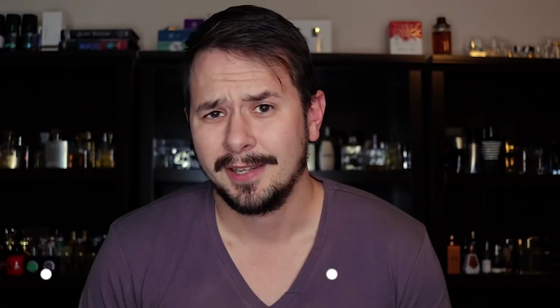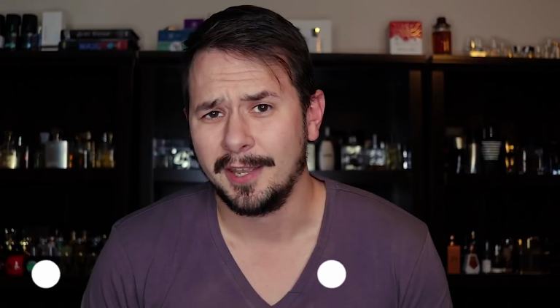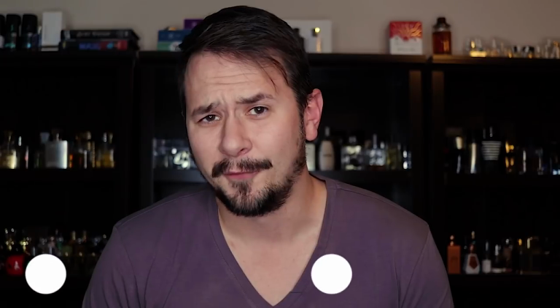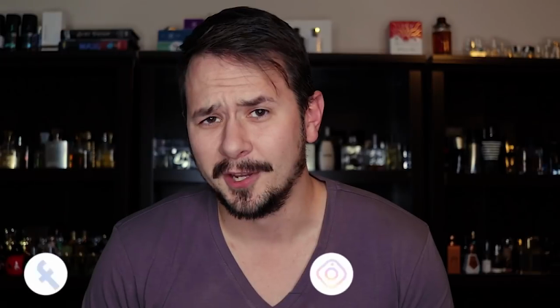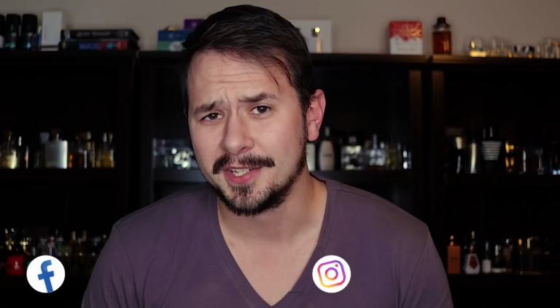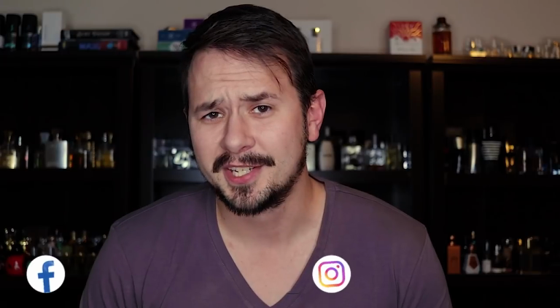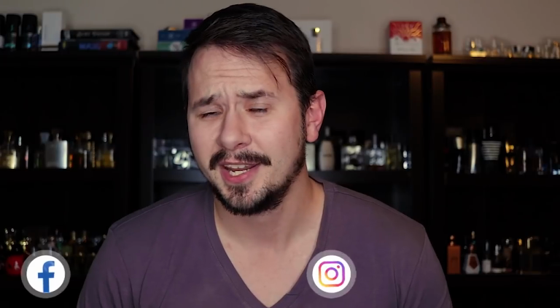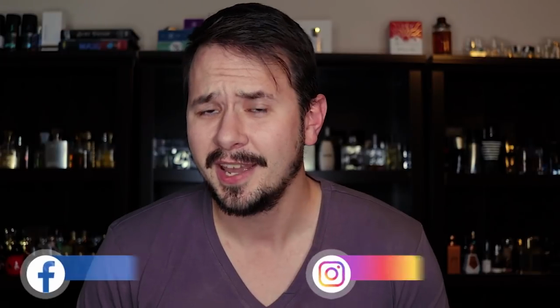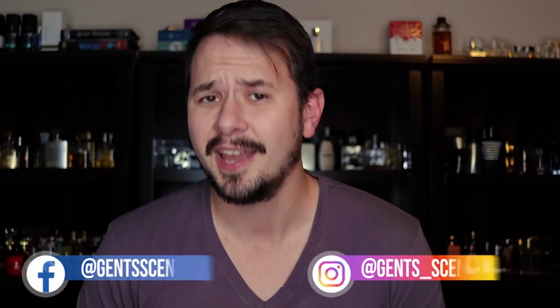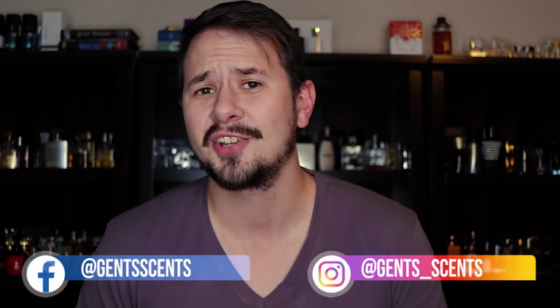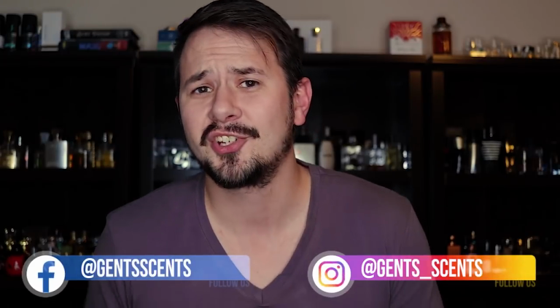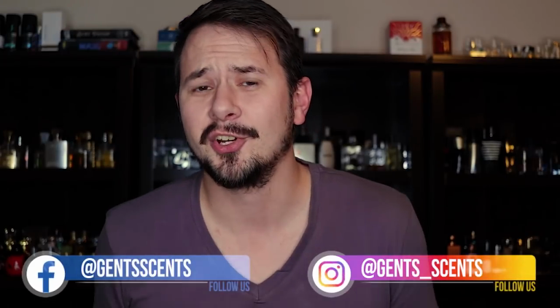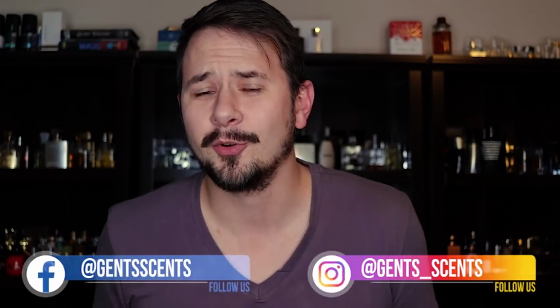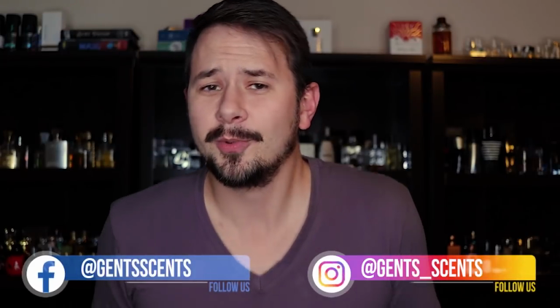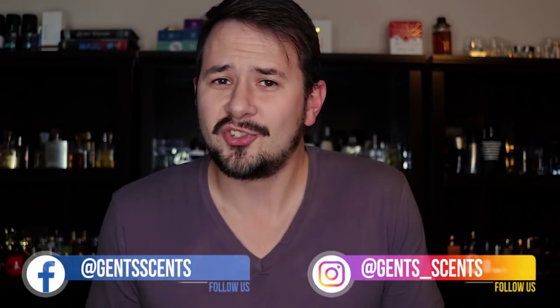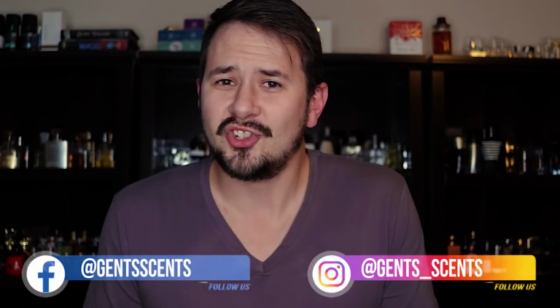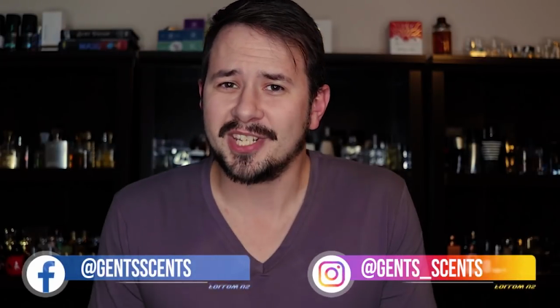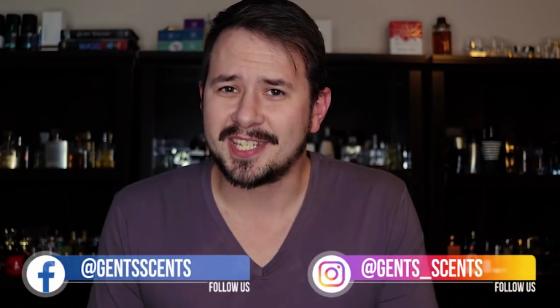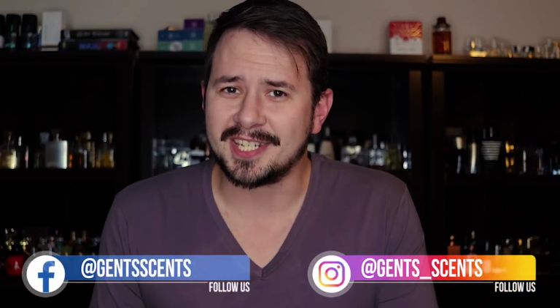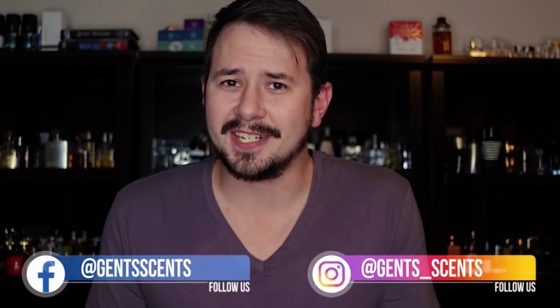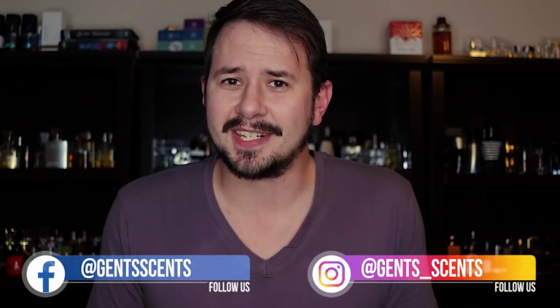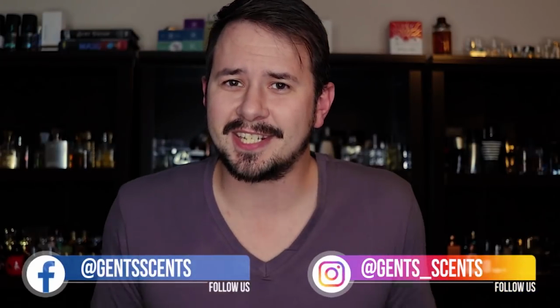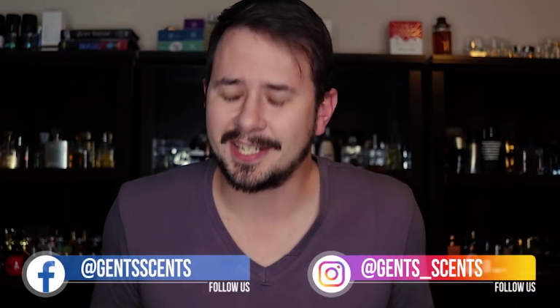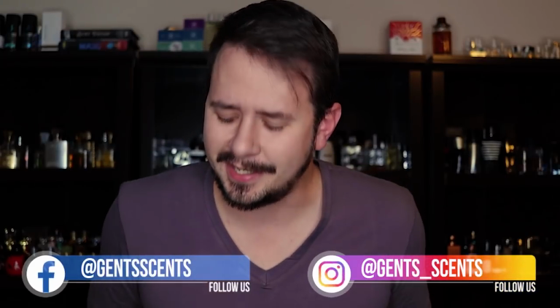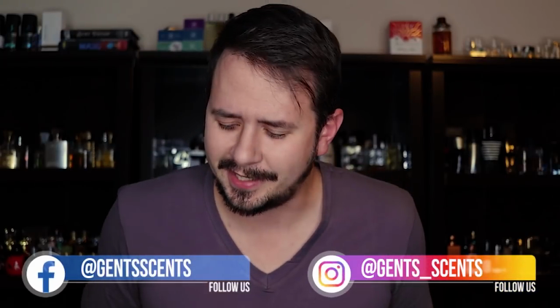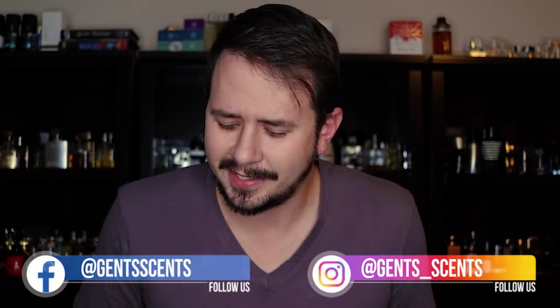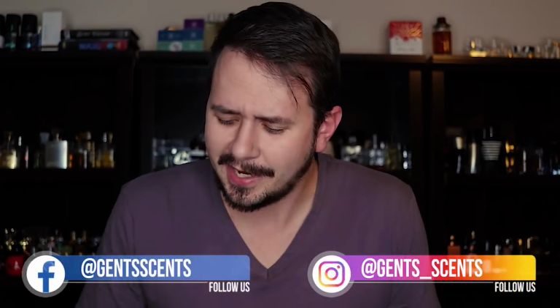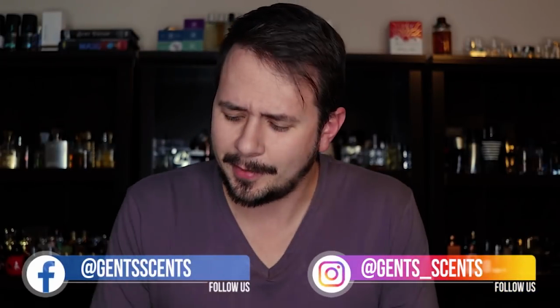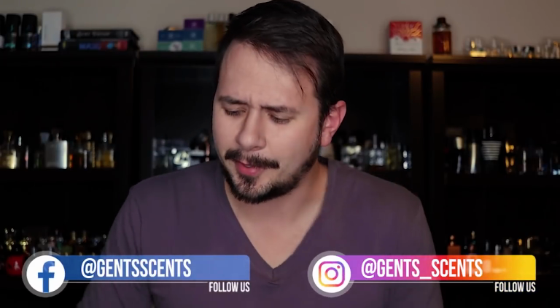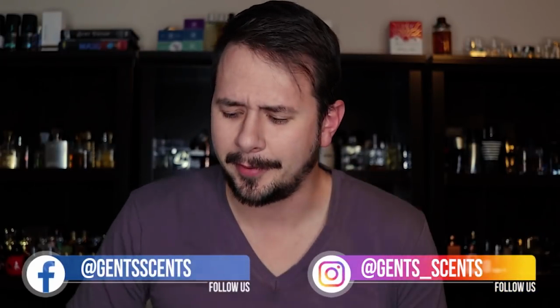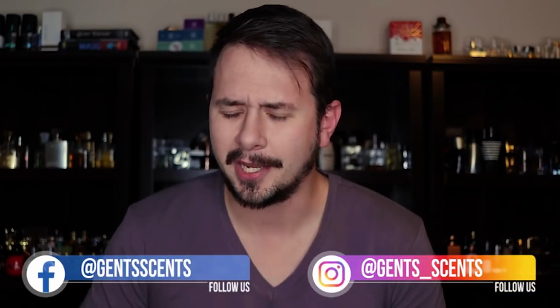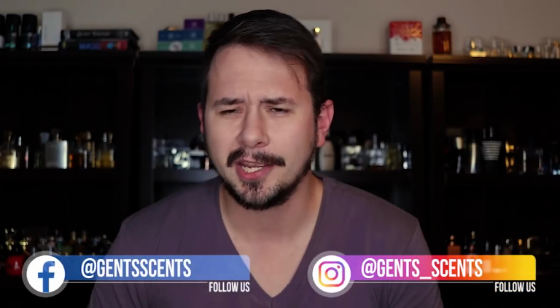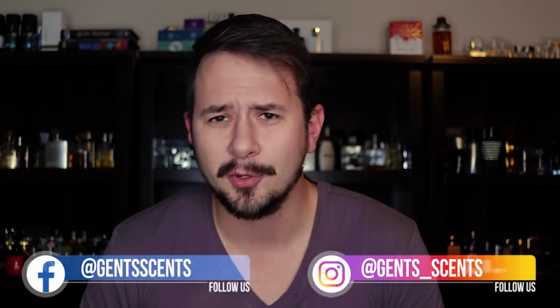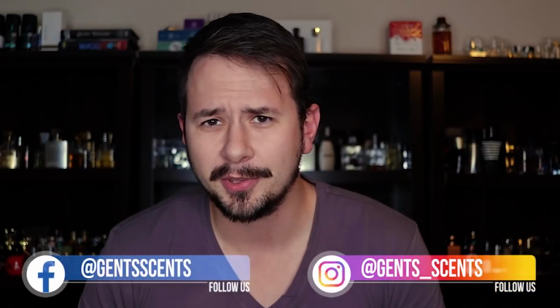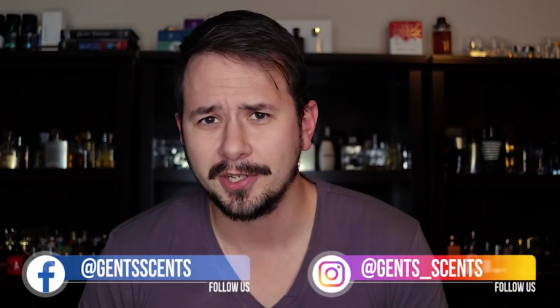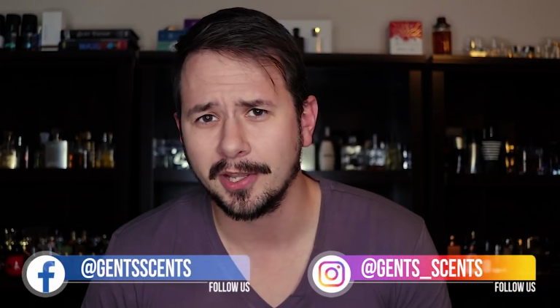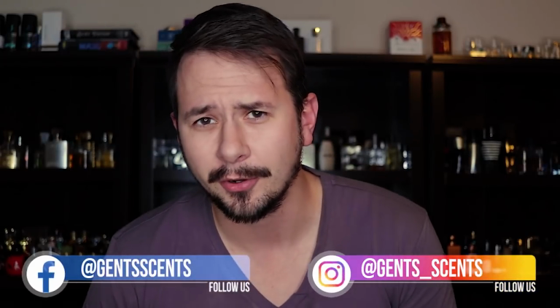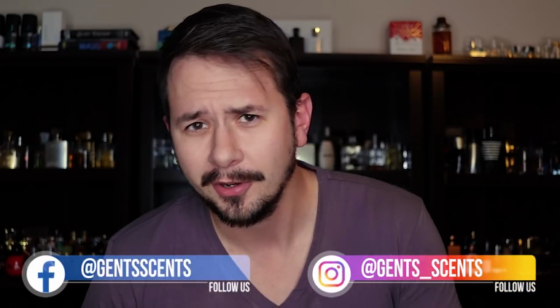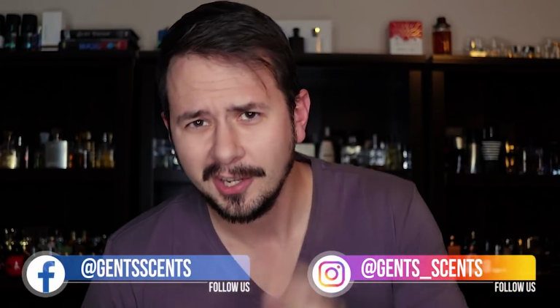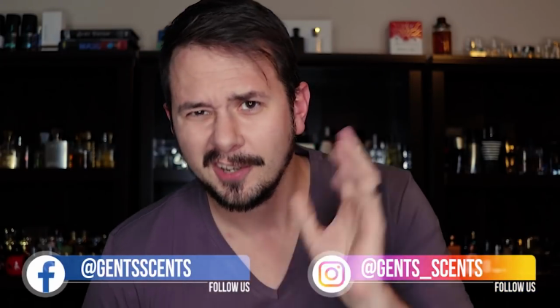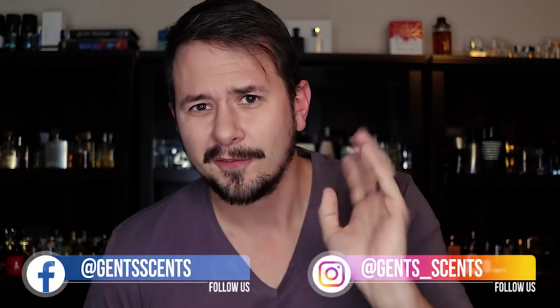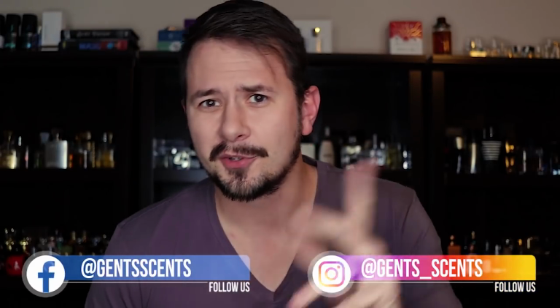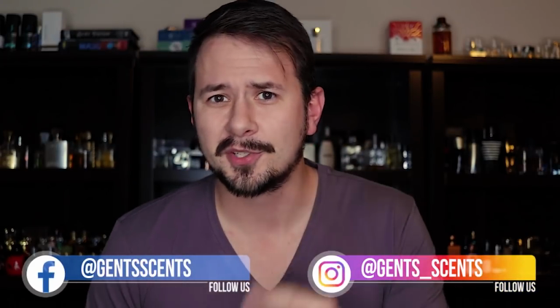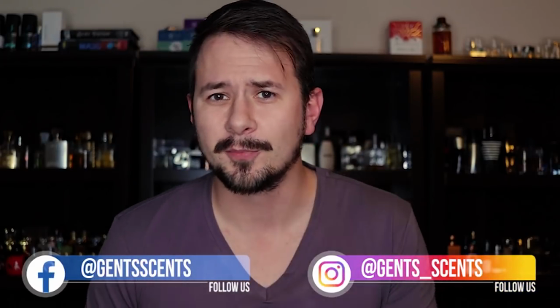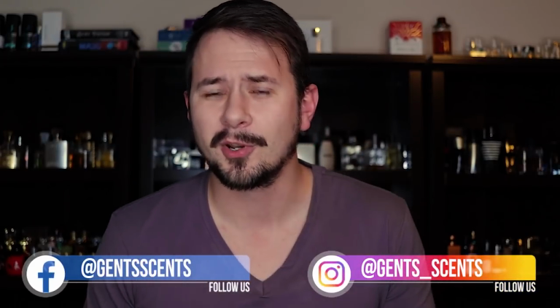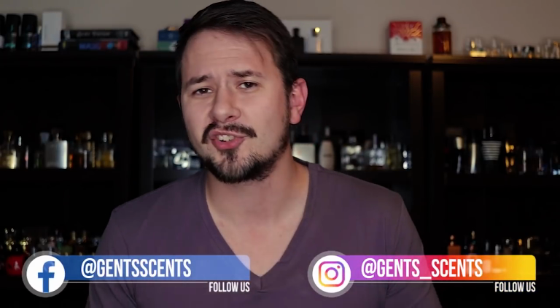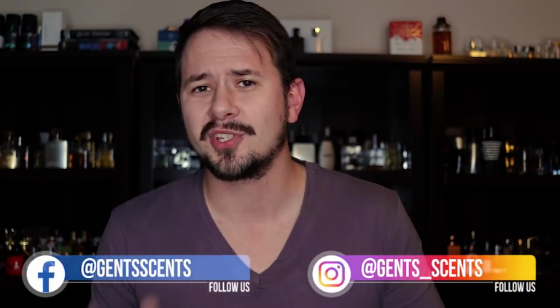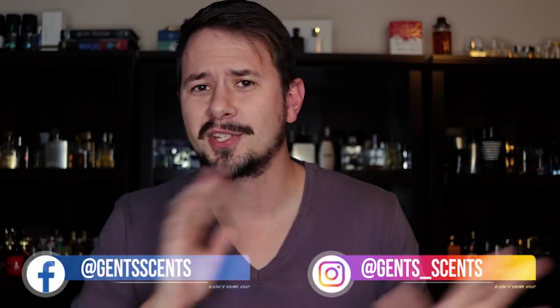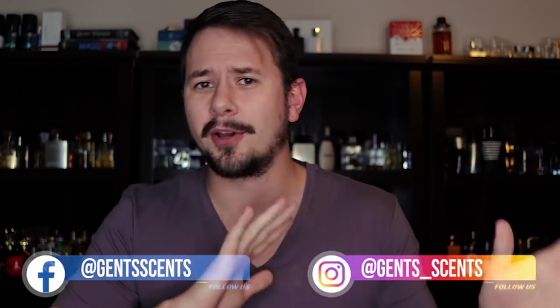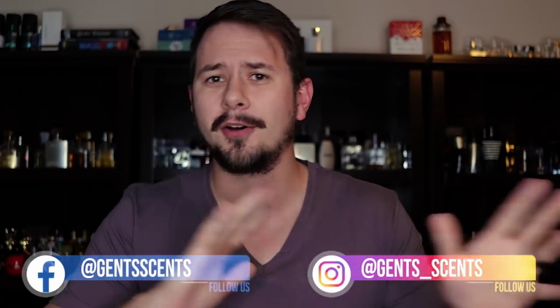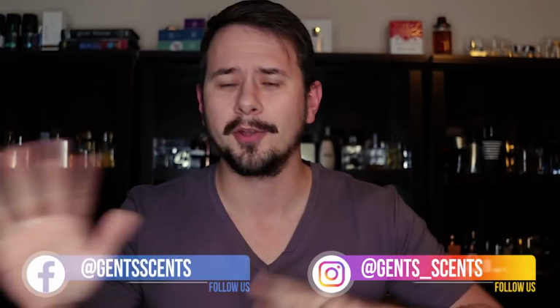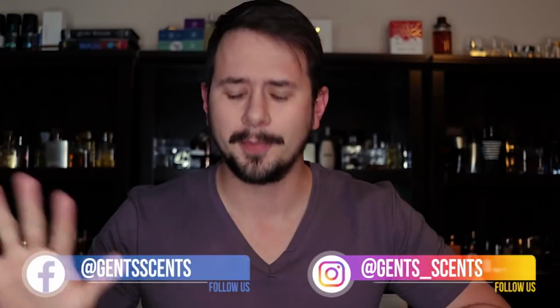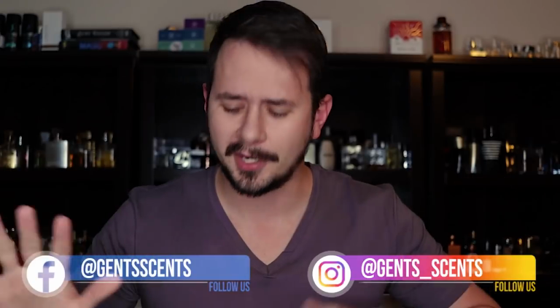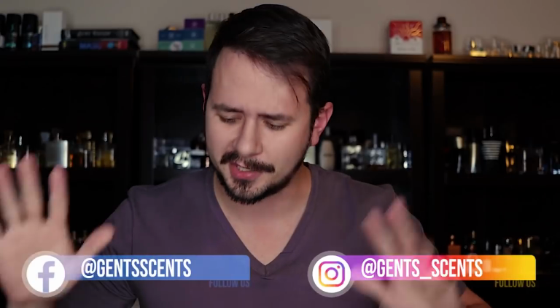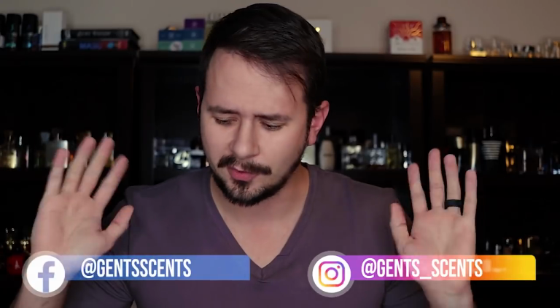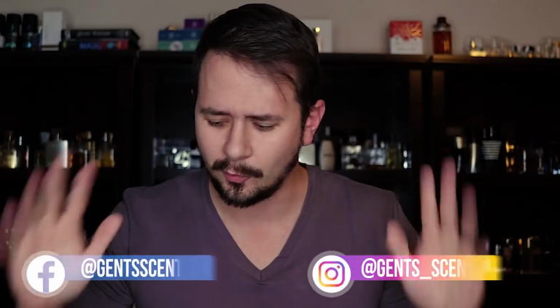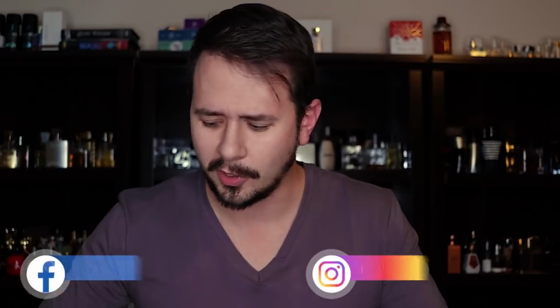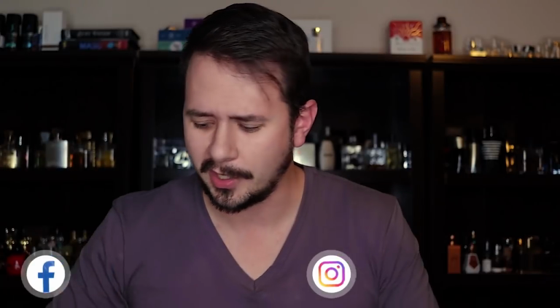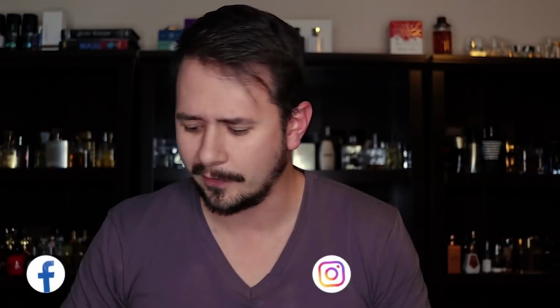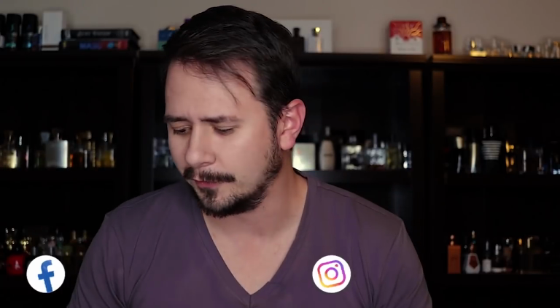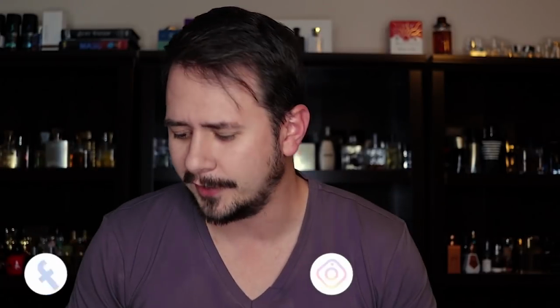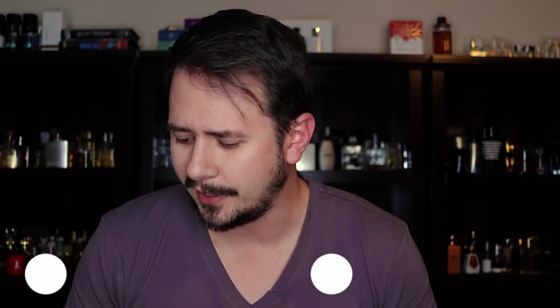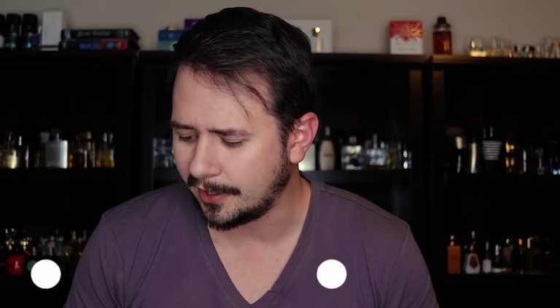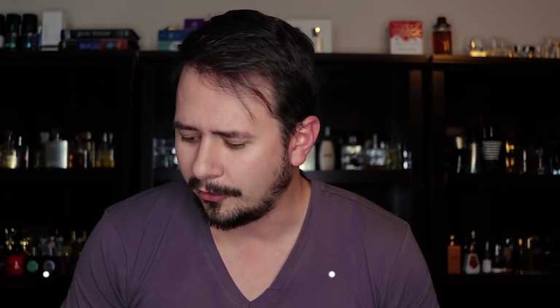Hey friends, Ash here with Gentsense, and today I'm coming at you with another first impressions haul unboxing whatever video.